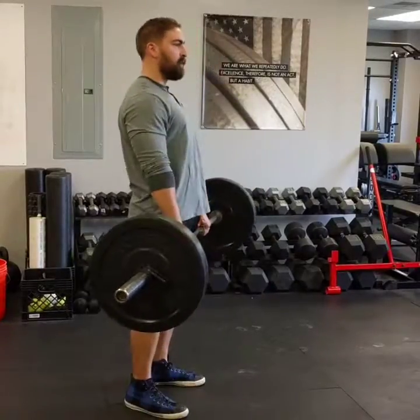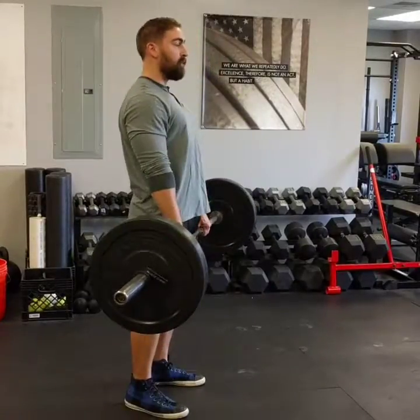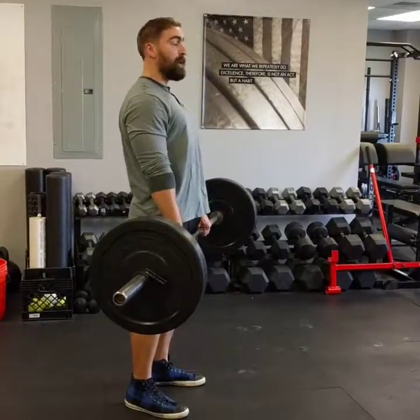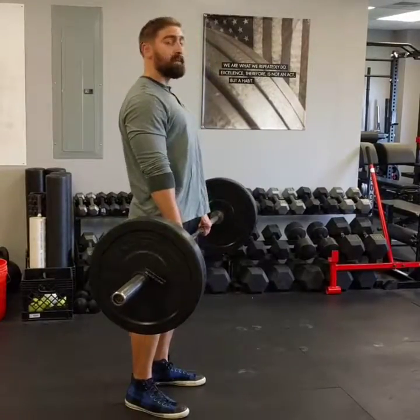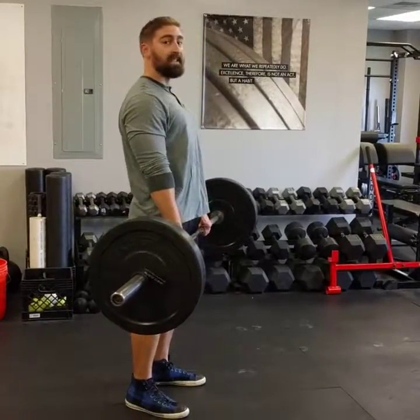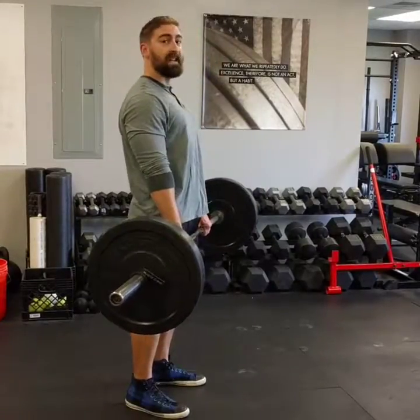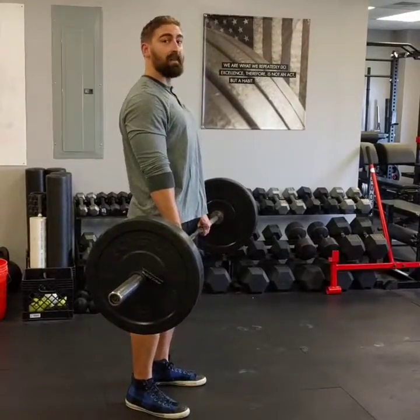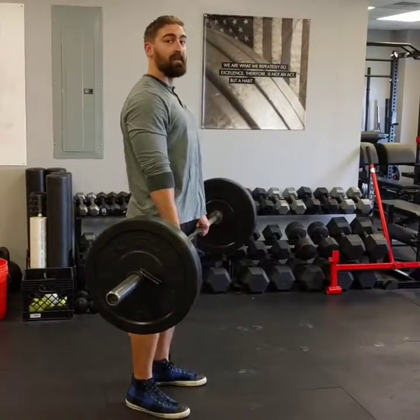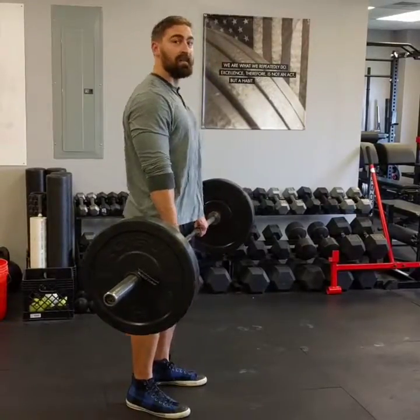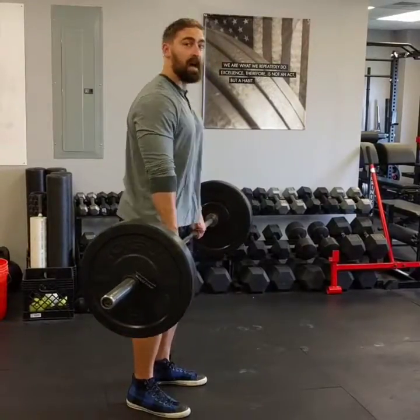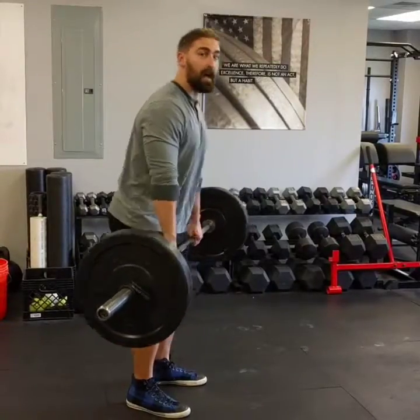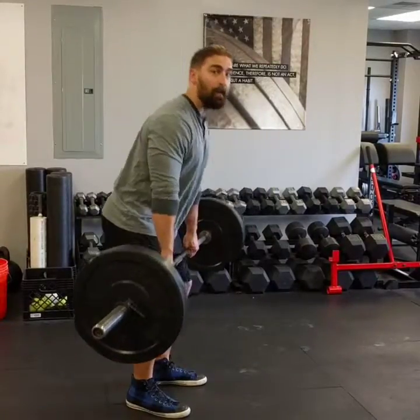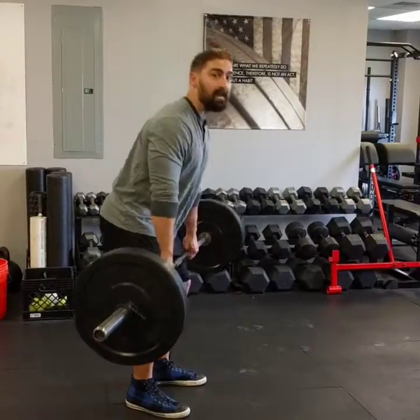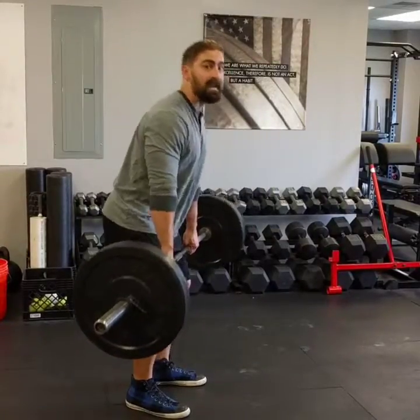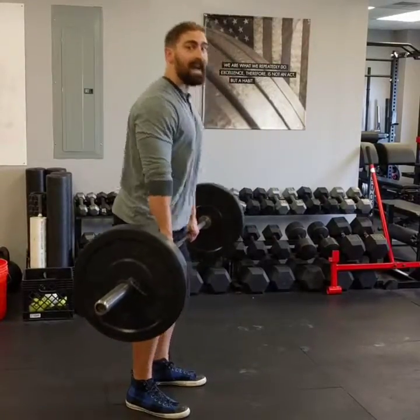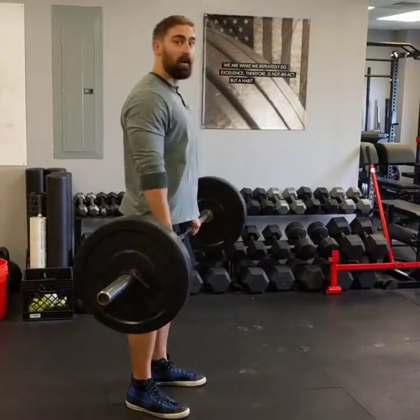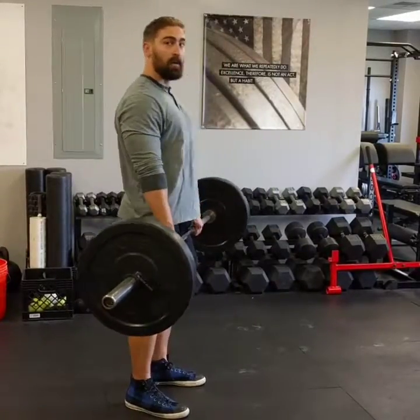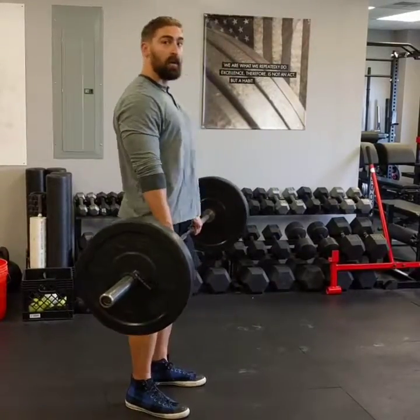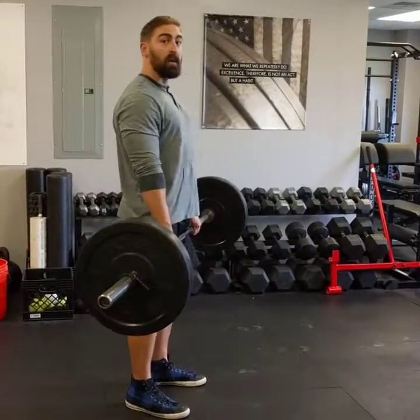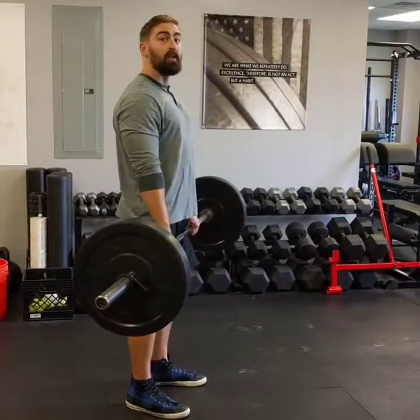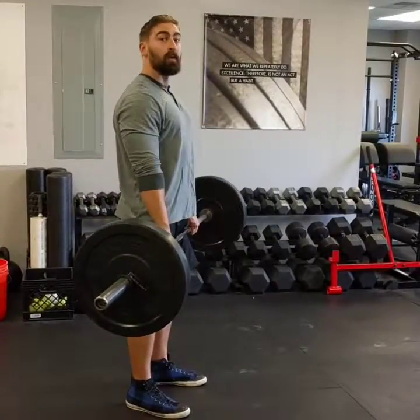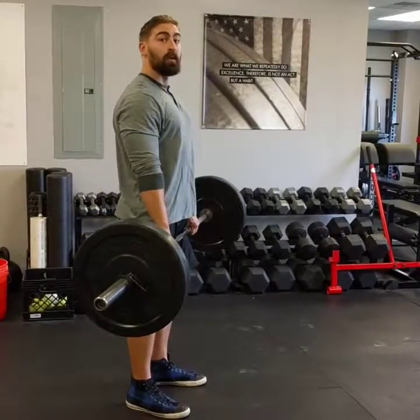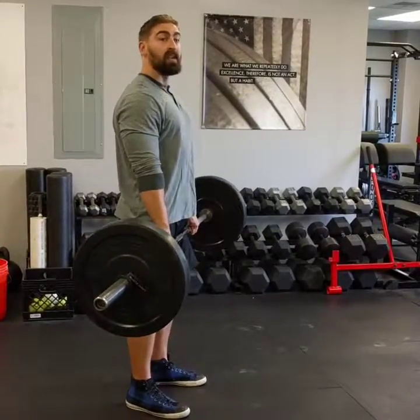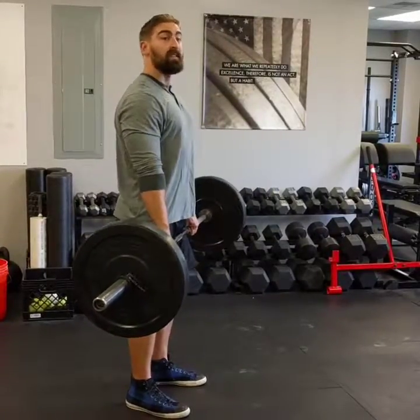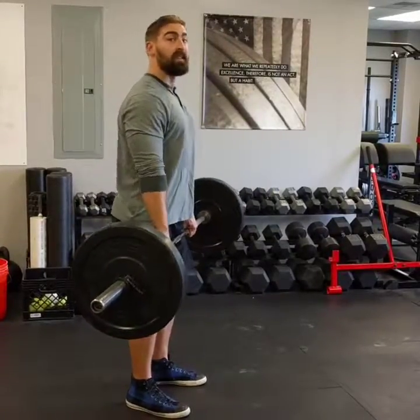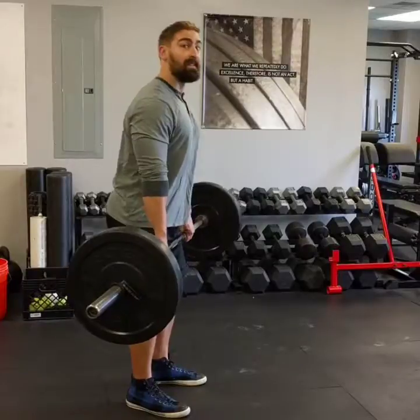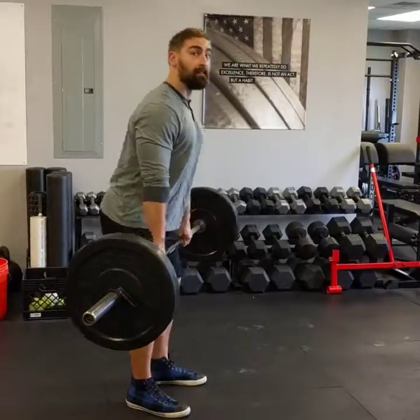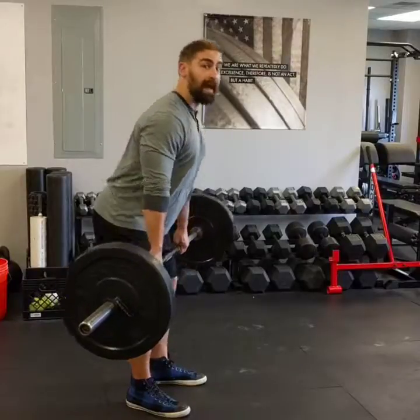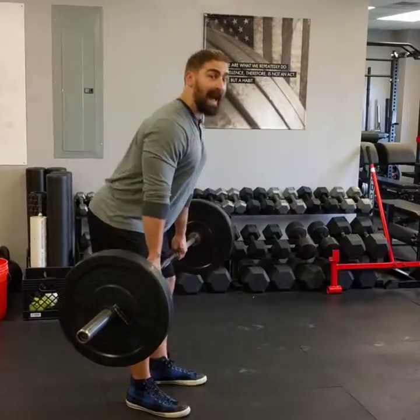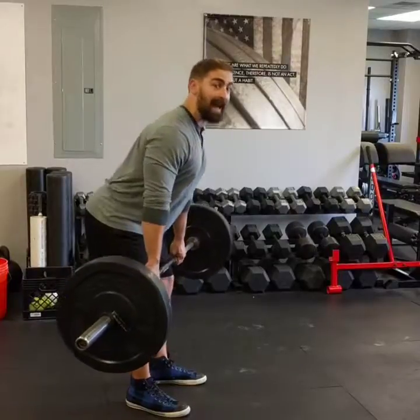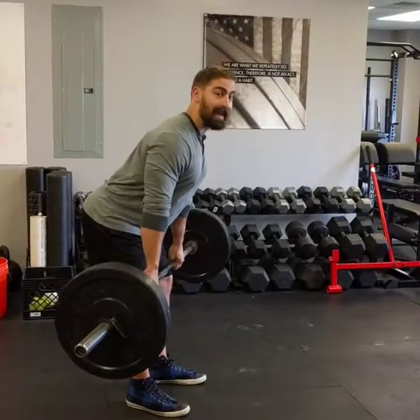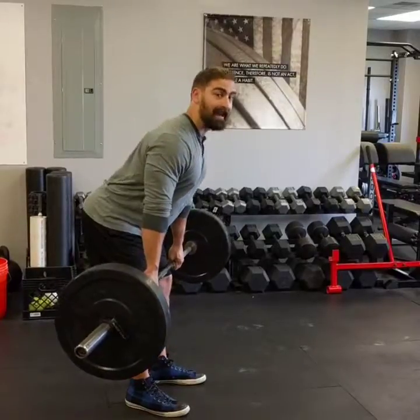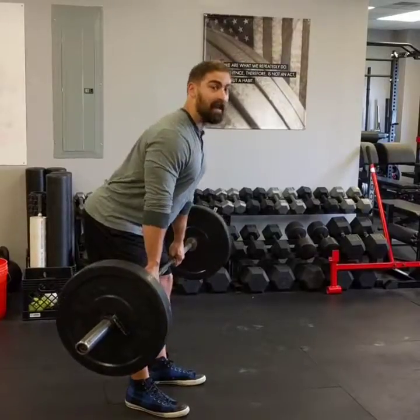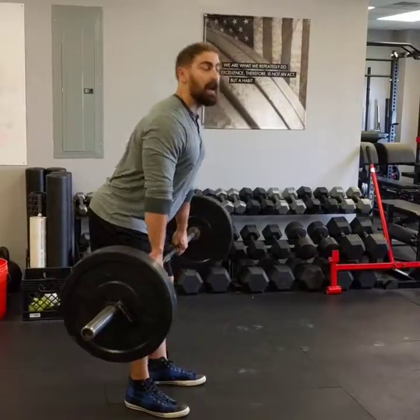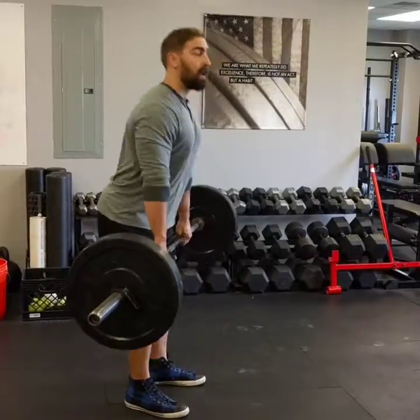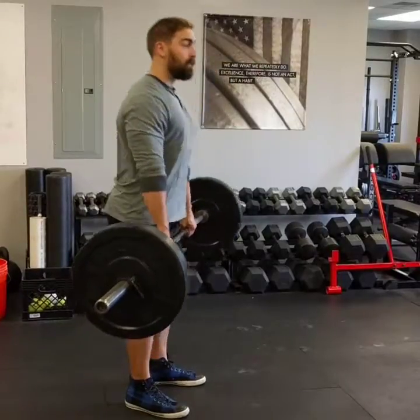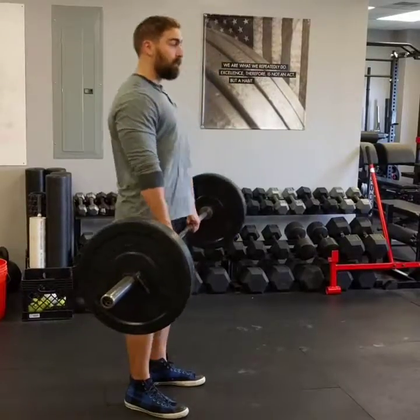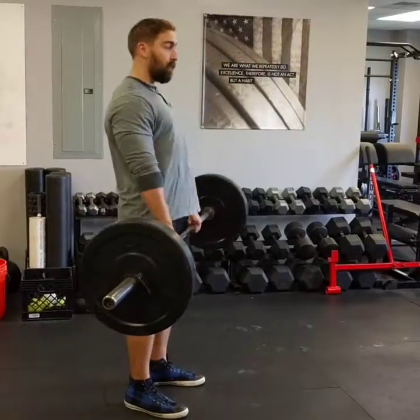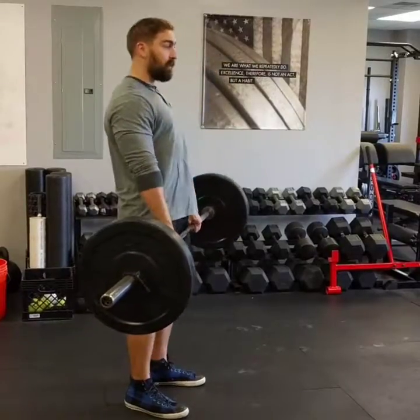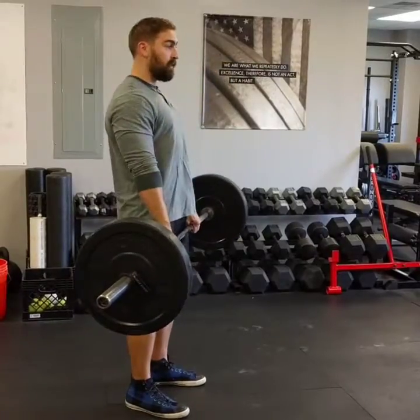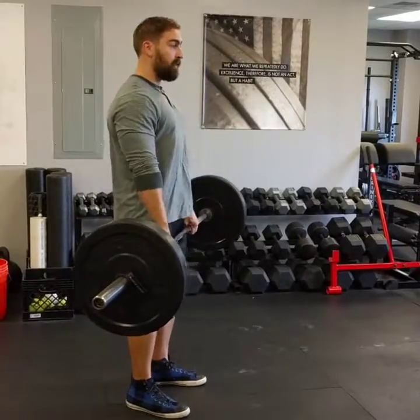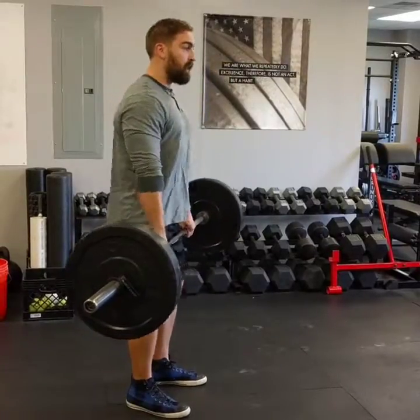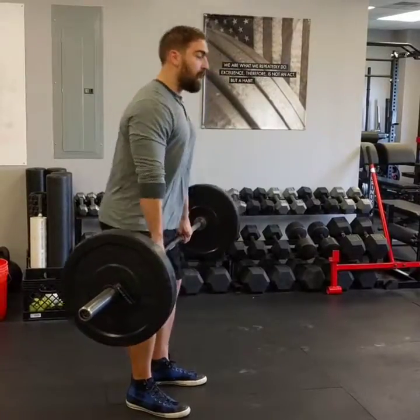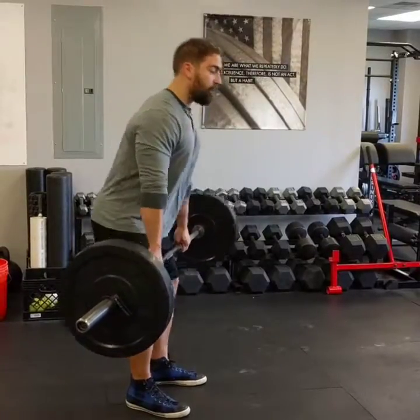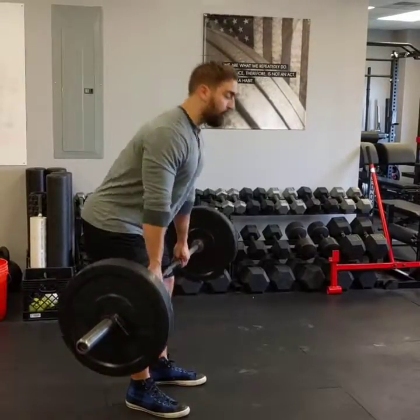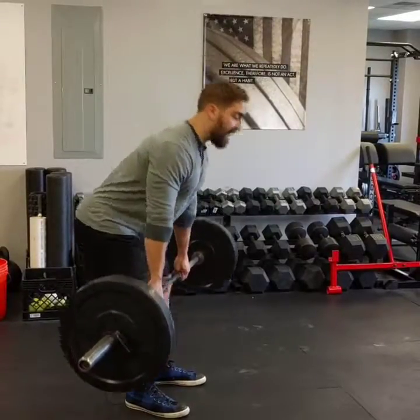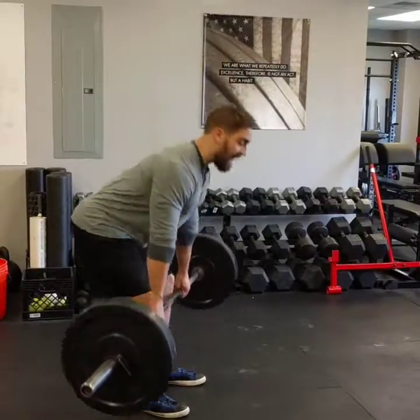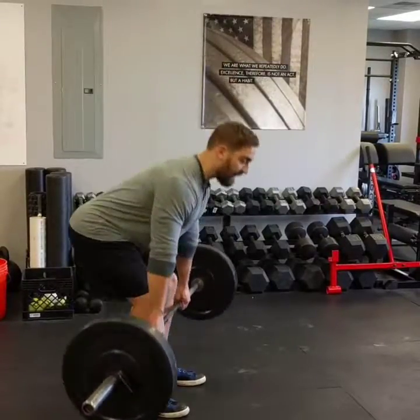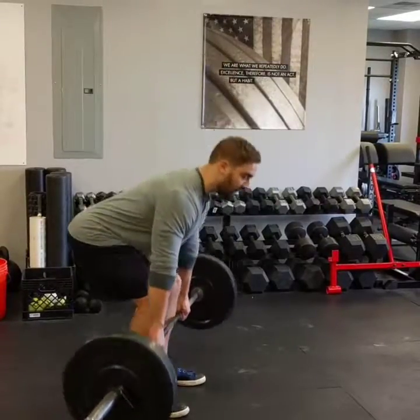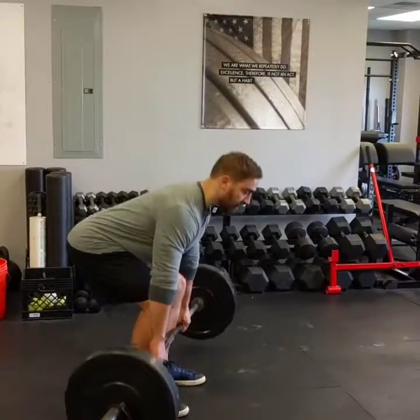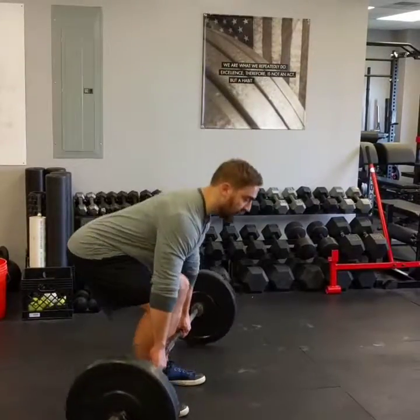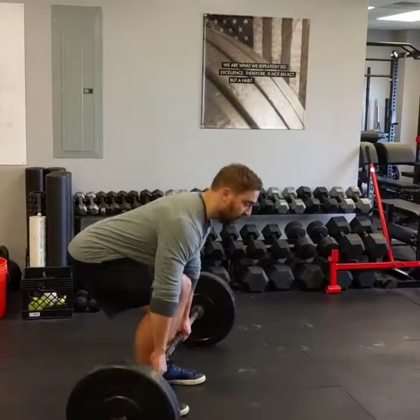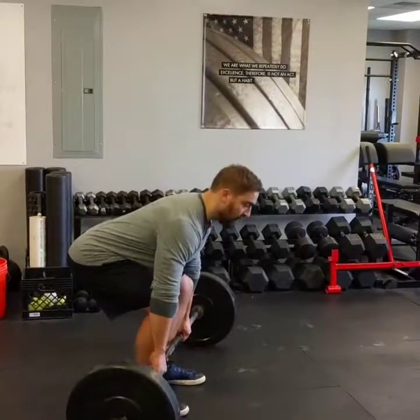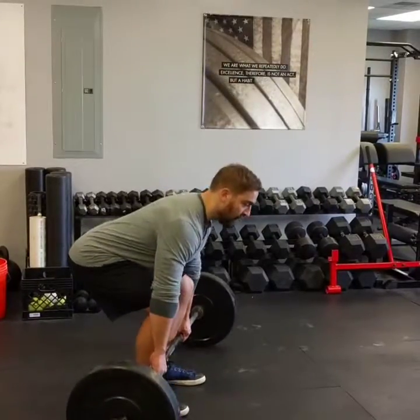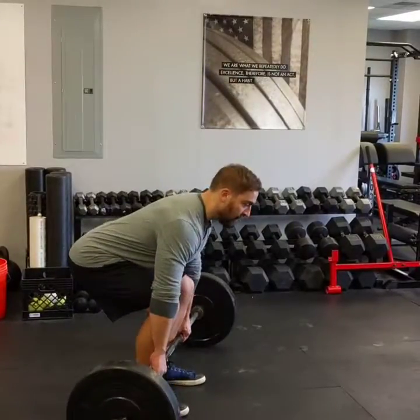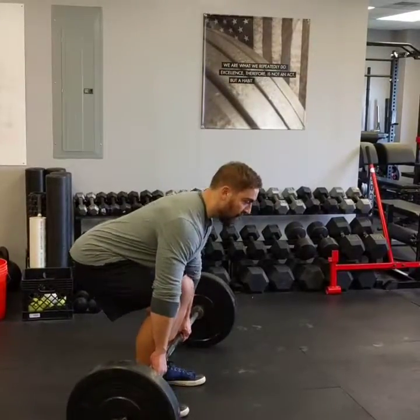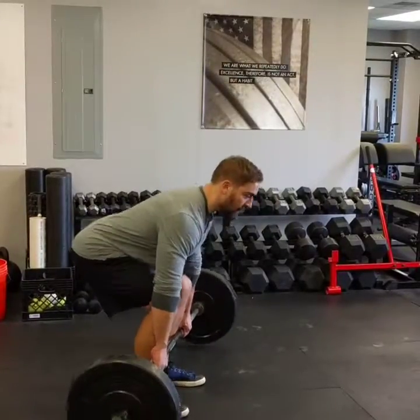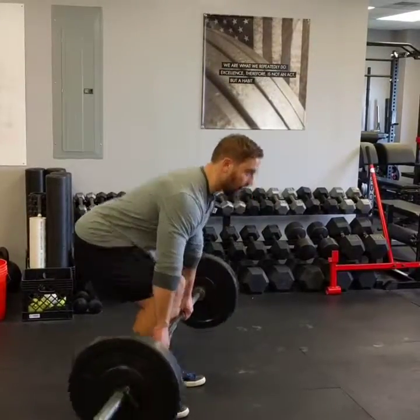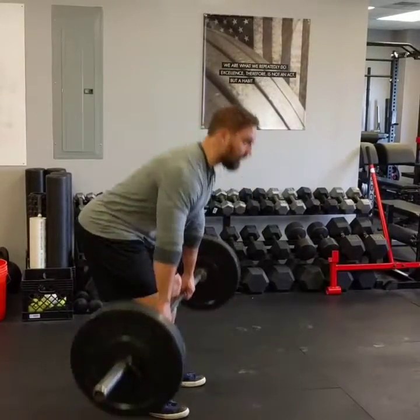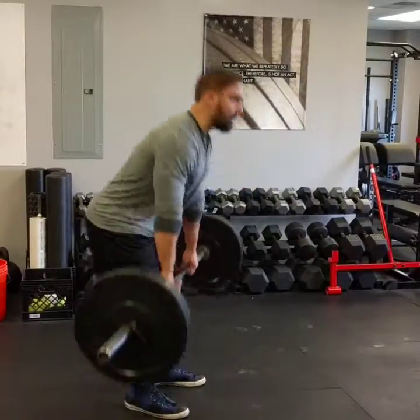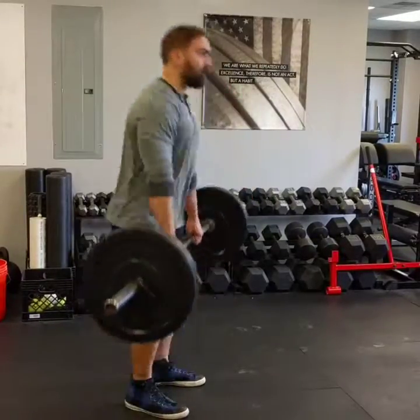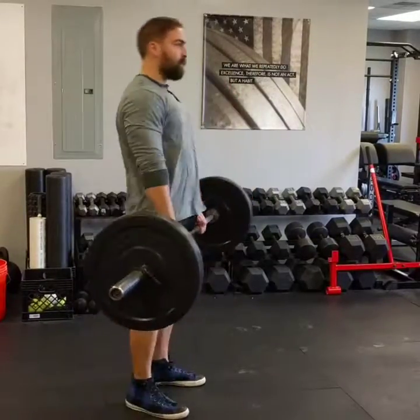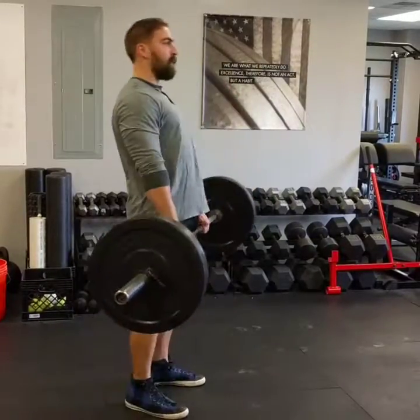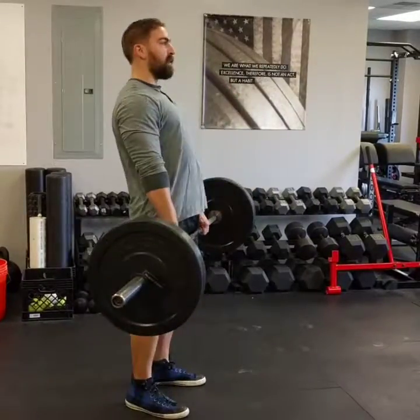Remember, the deadlift is not up and down so much as it is back and forth.